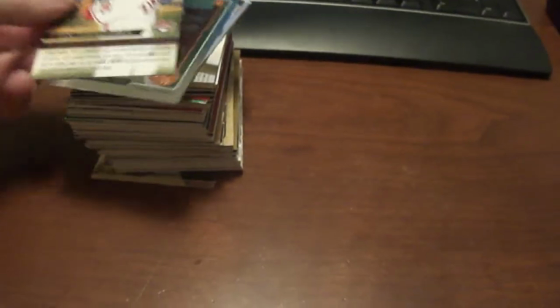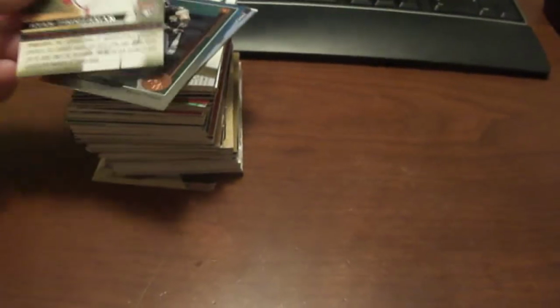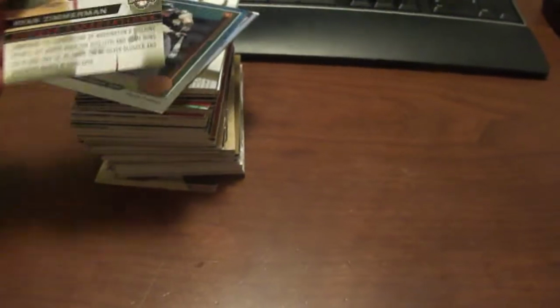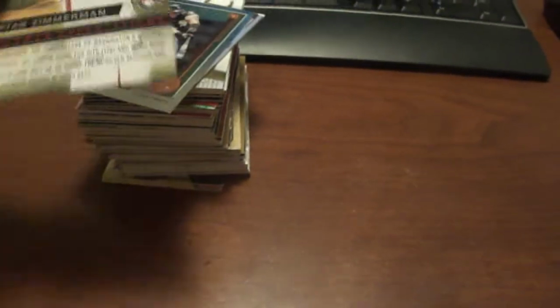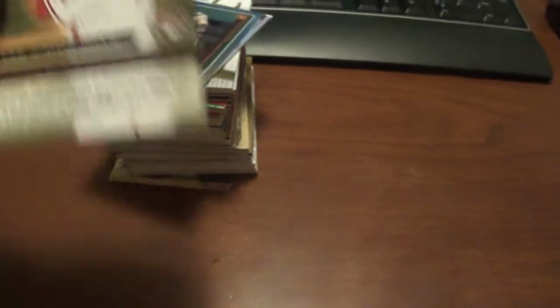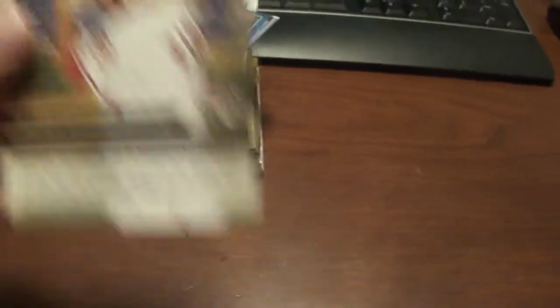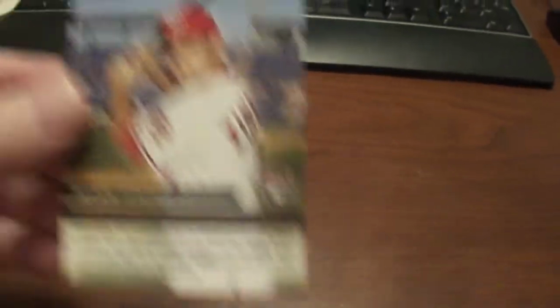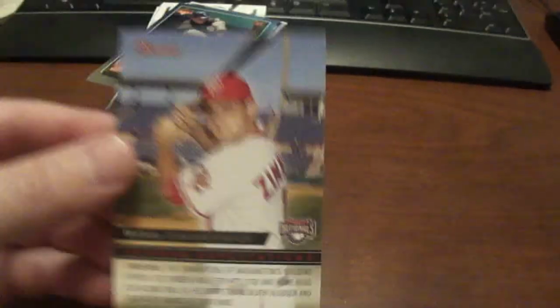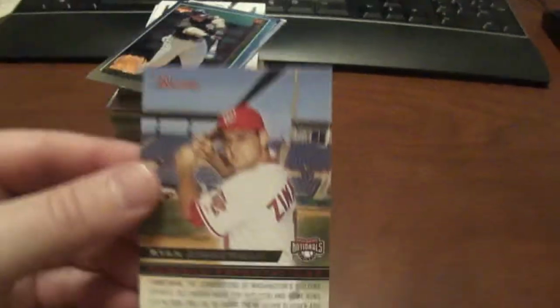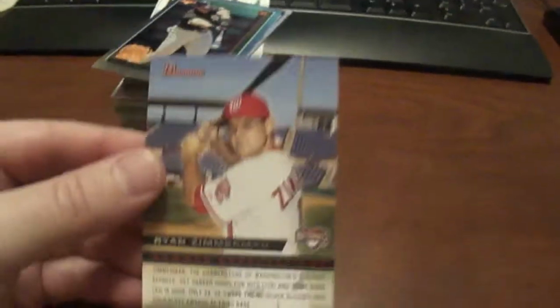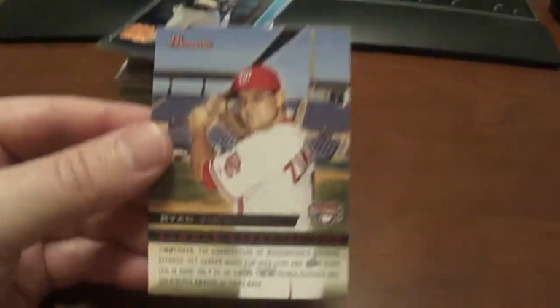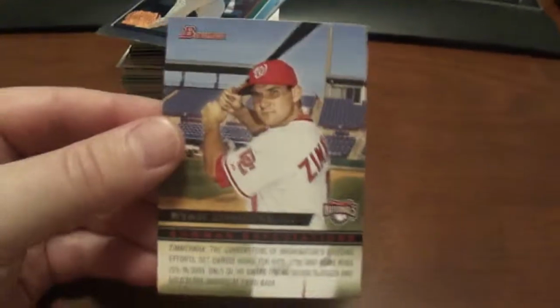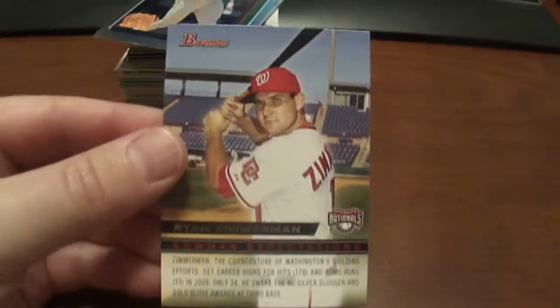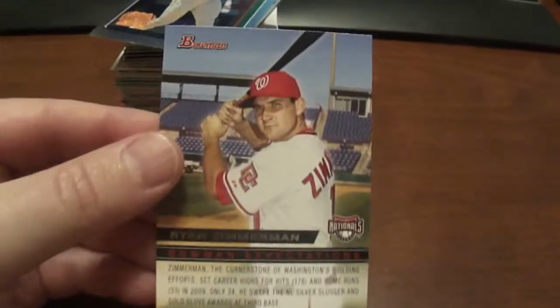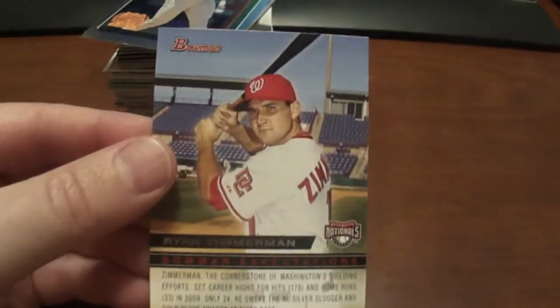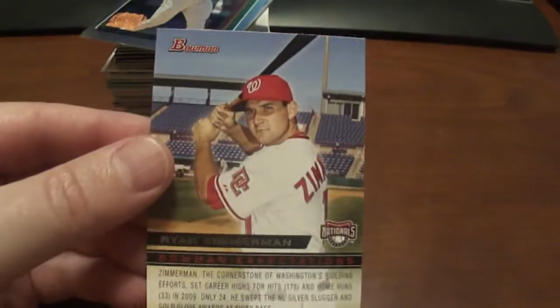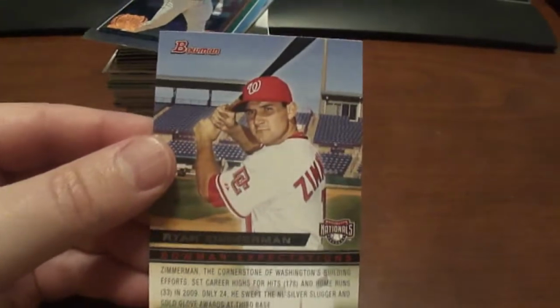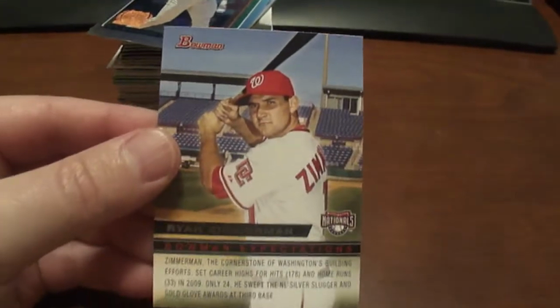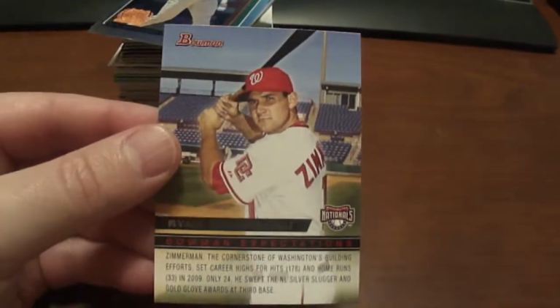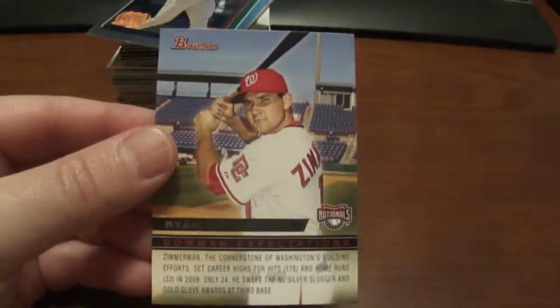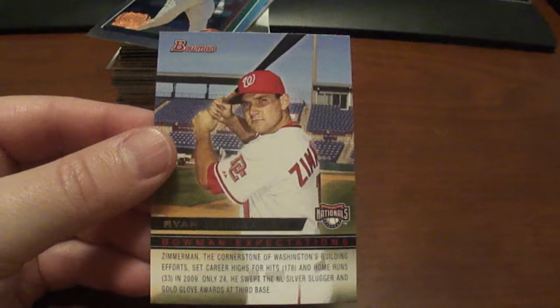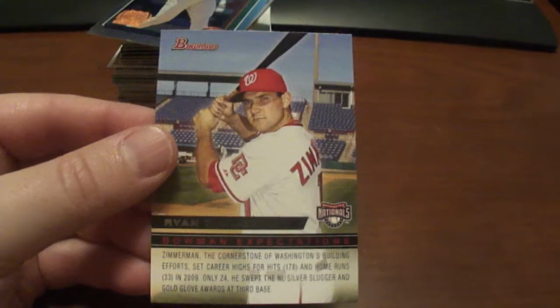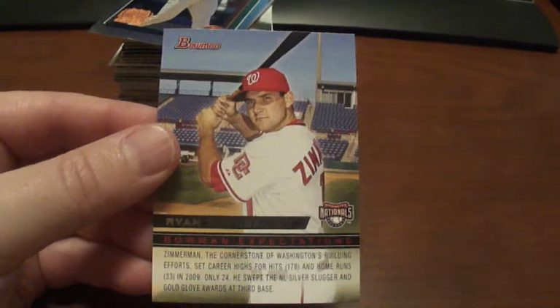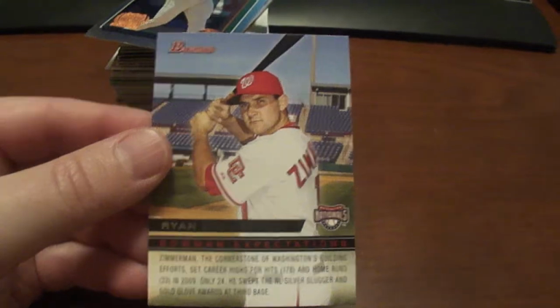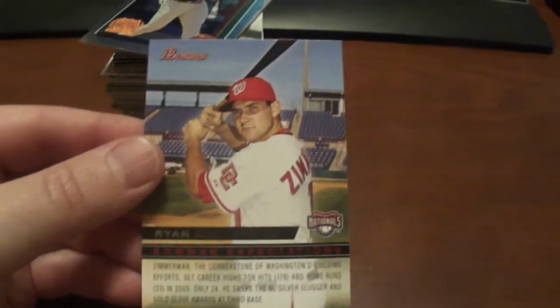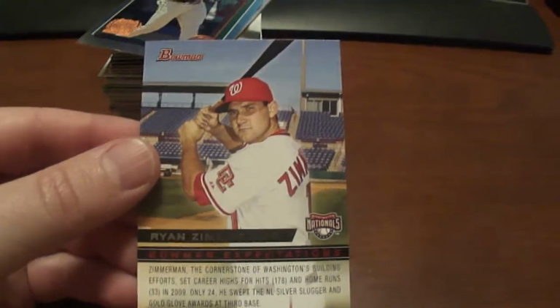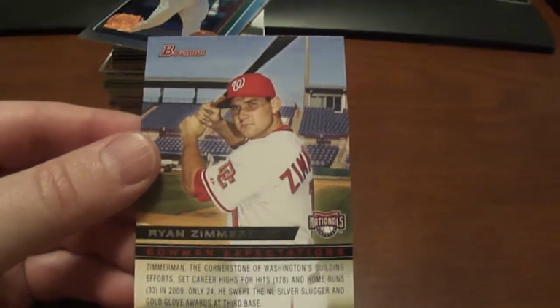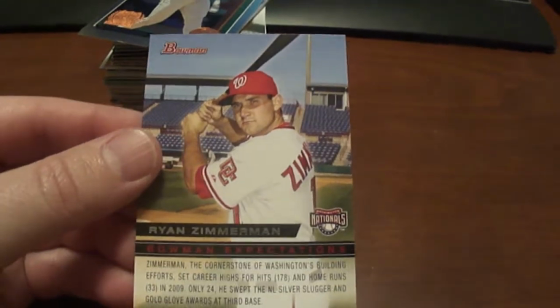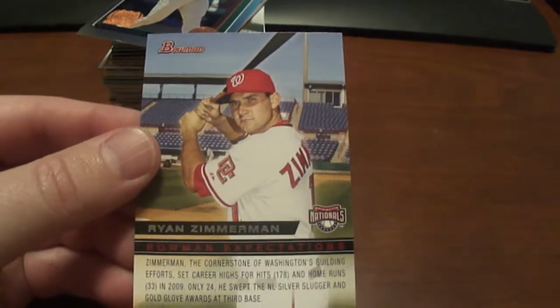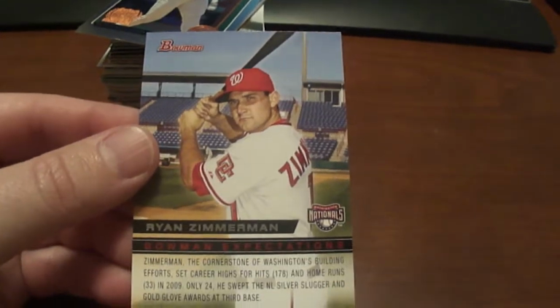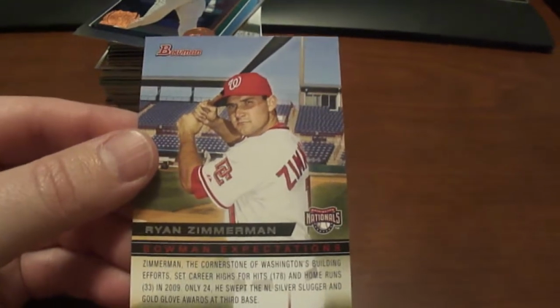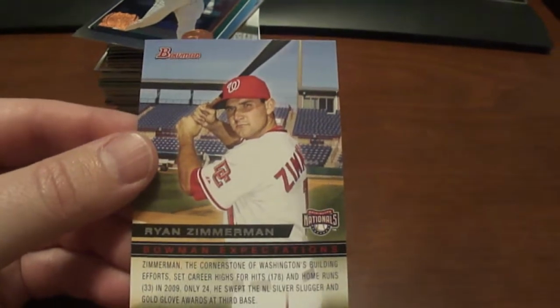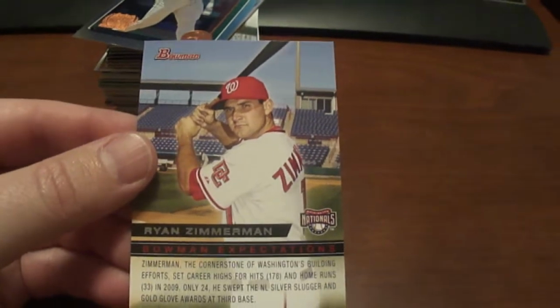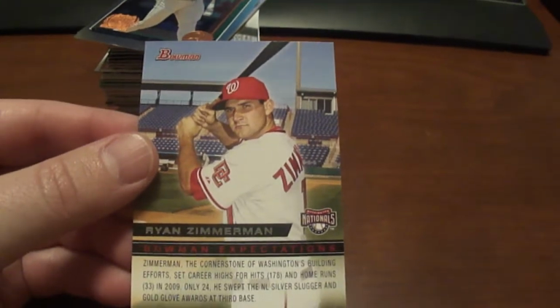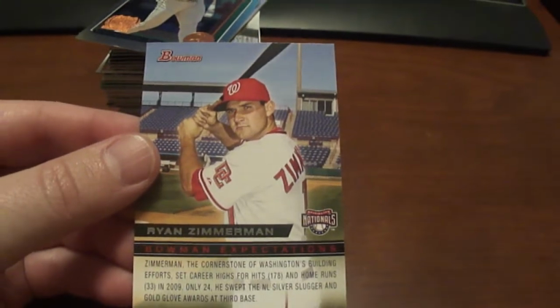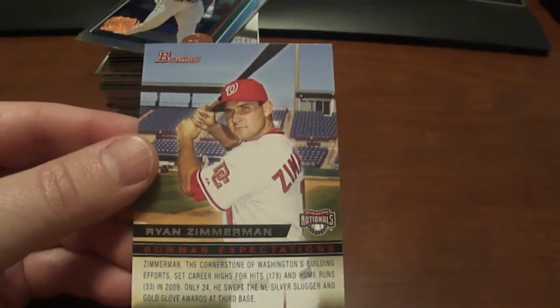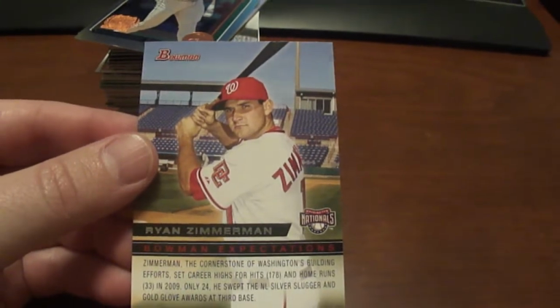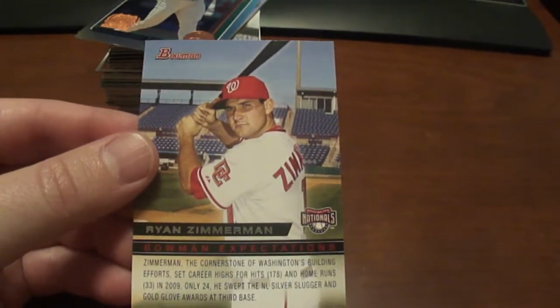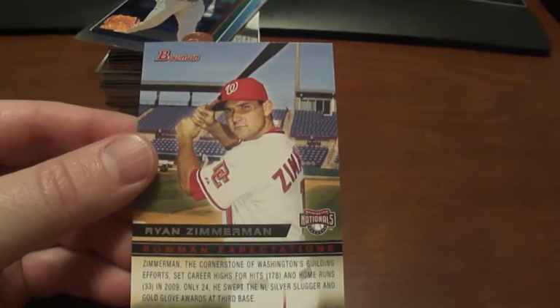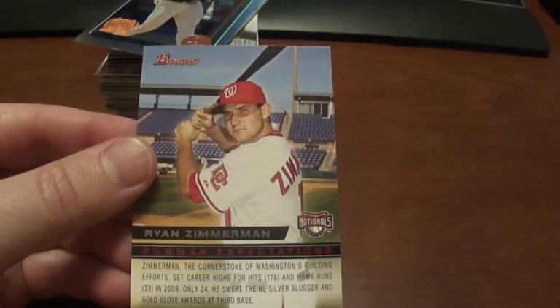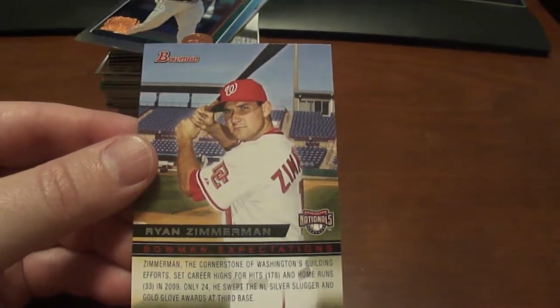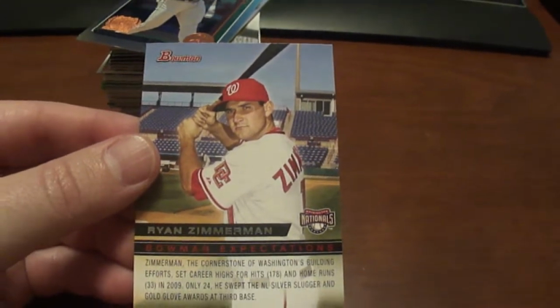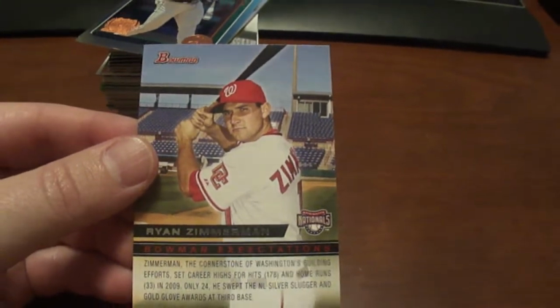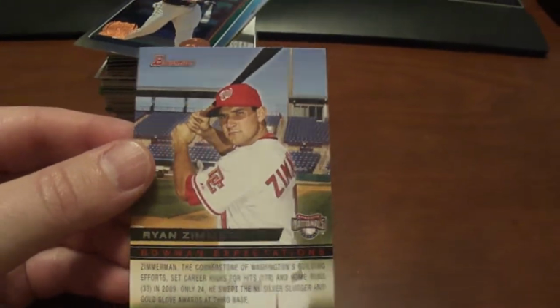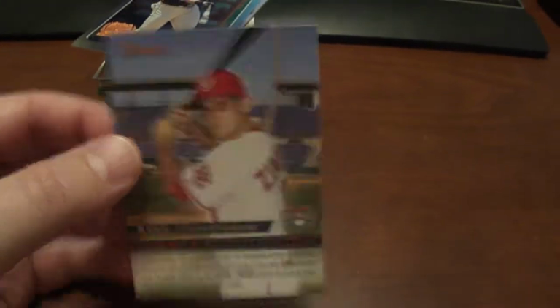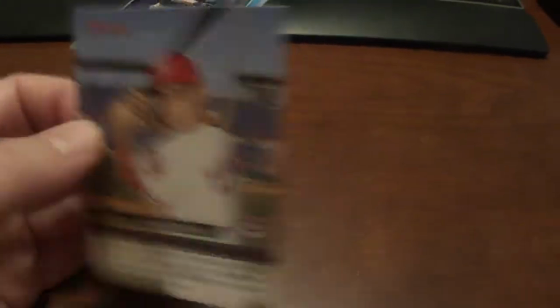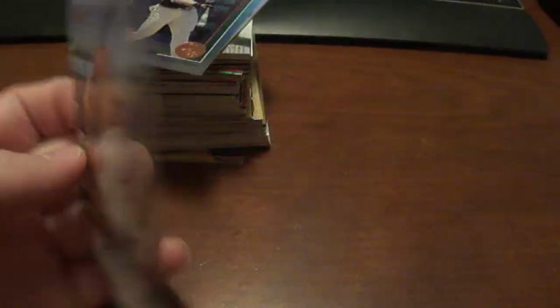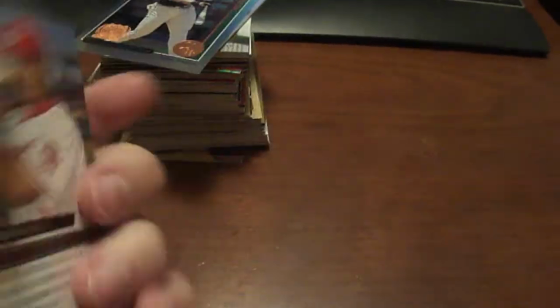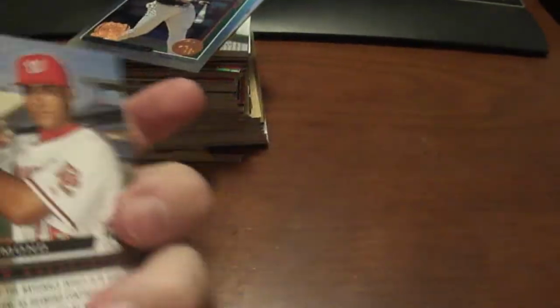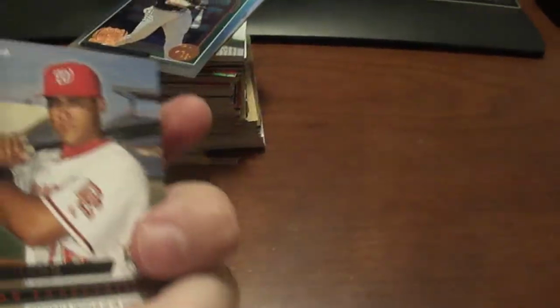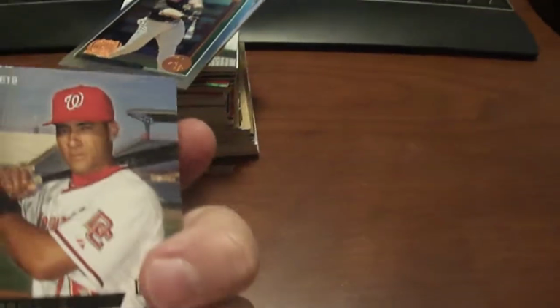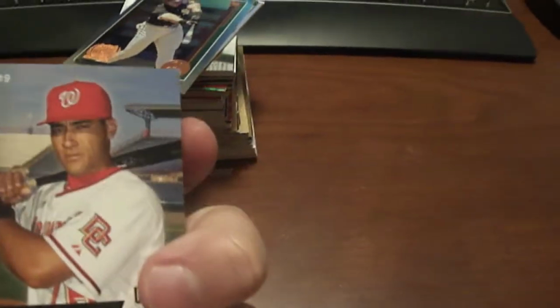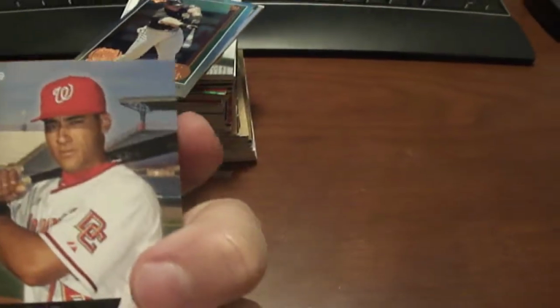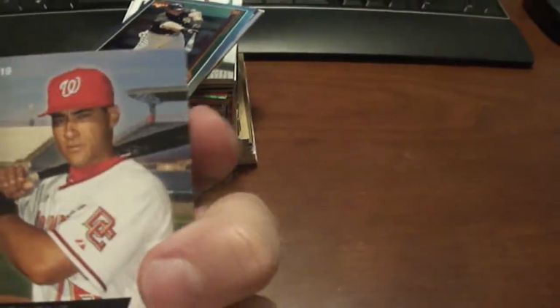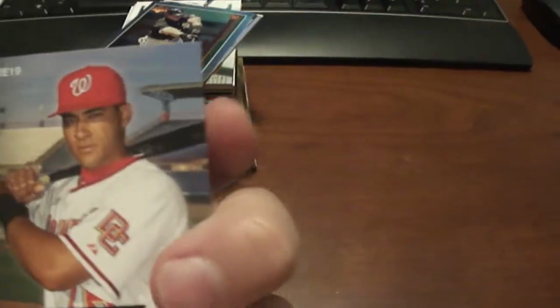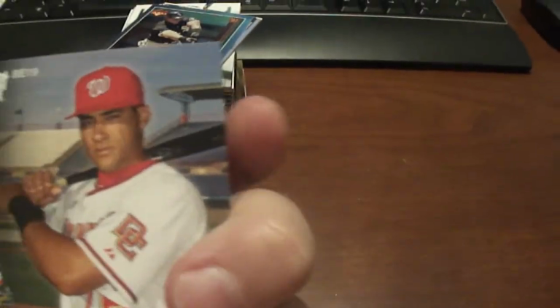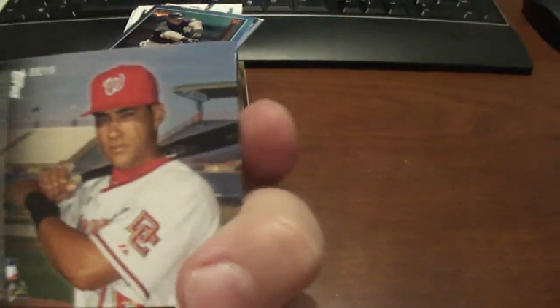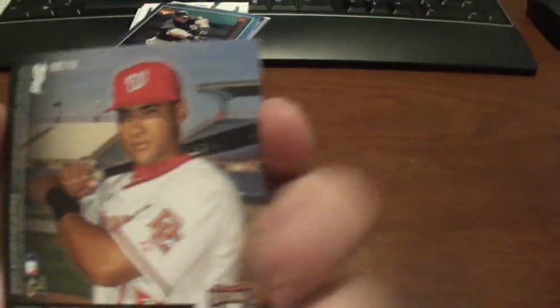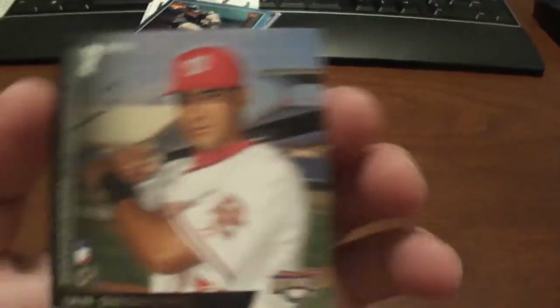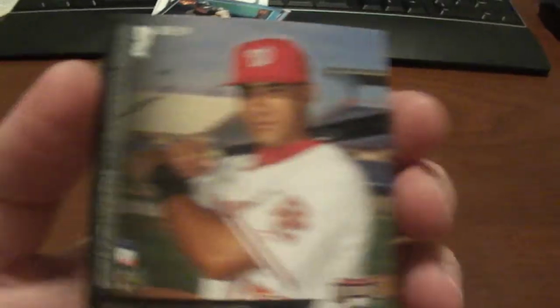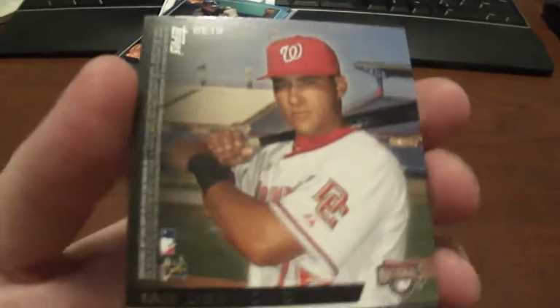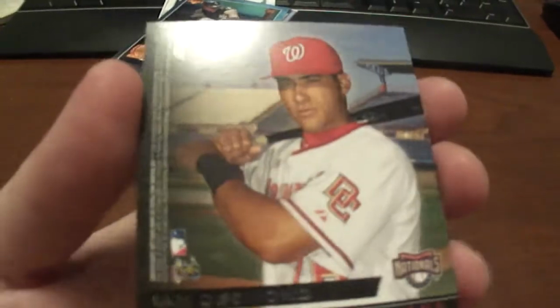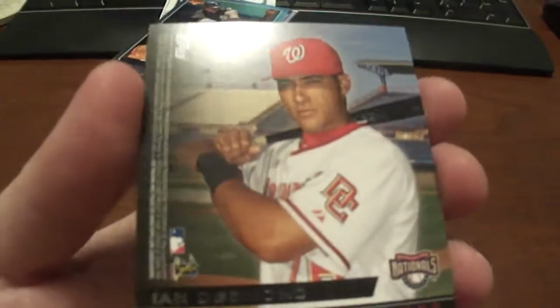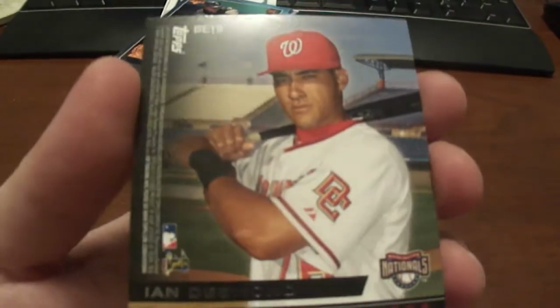This is a 2011 Bowman, Bowman Expectations, Ryan Zimmerman.